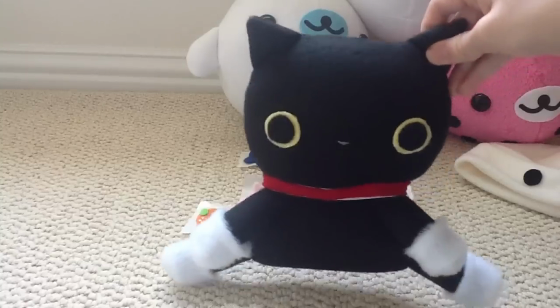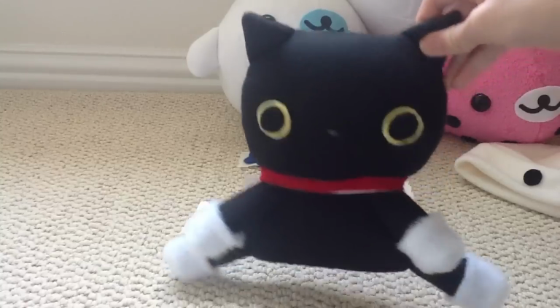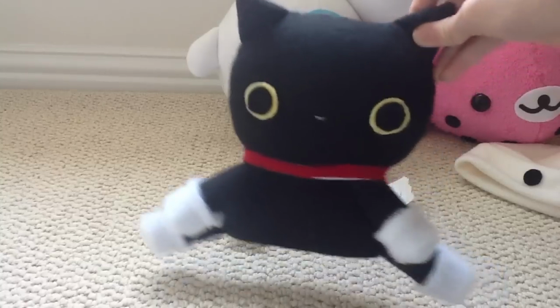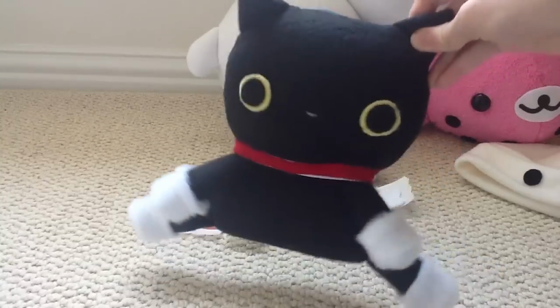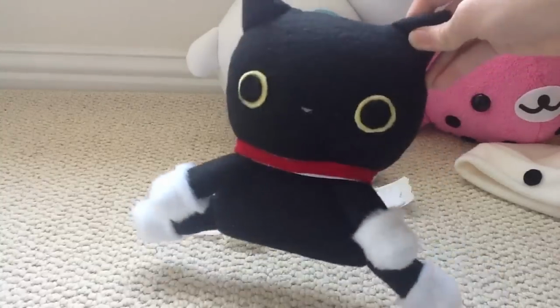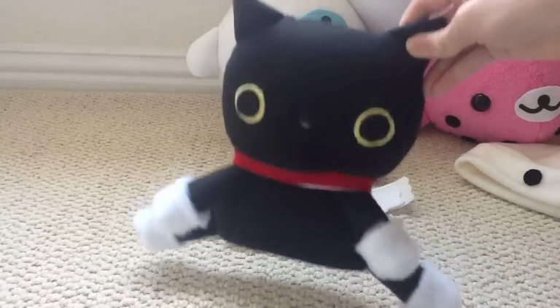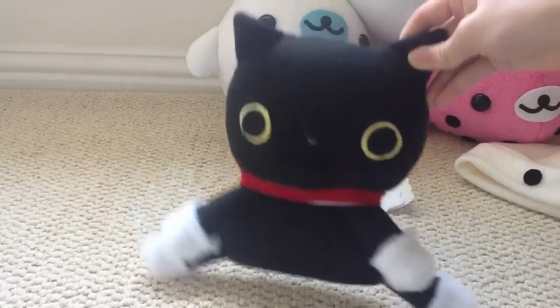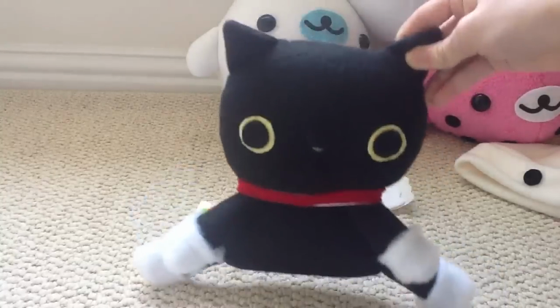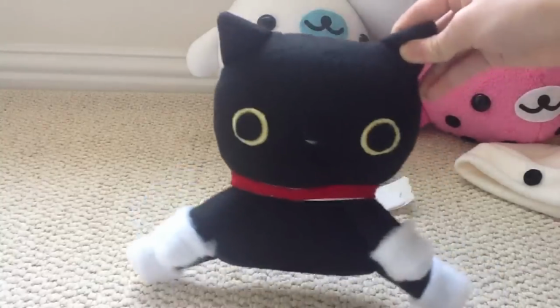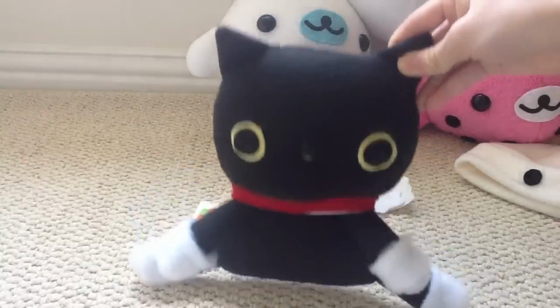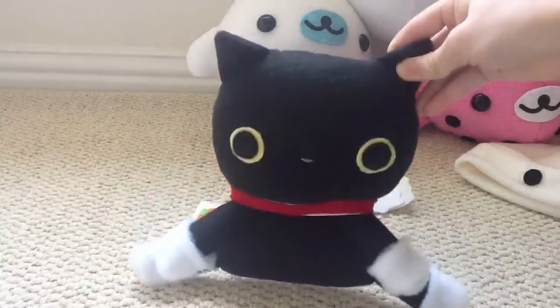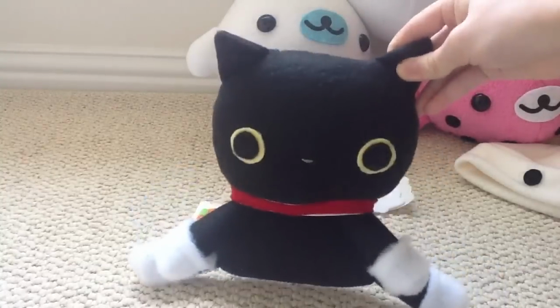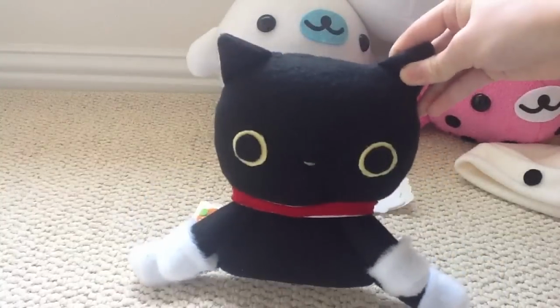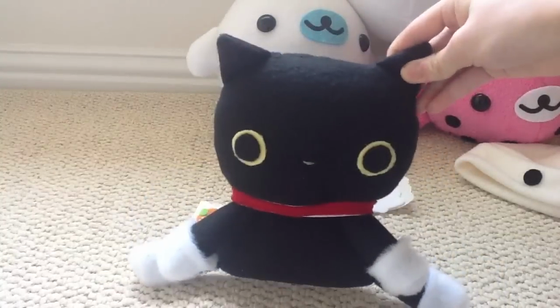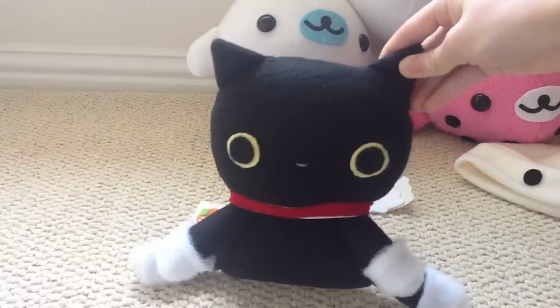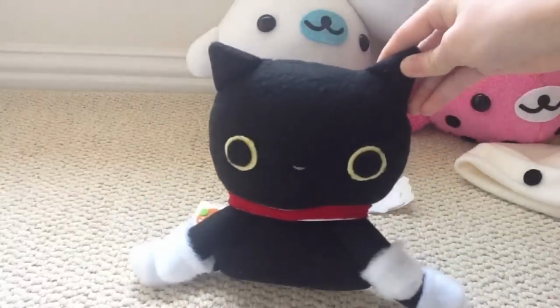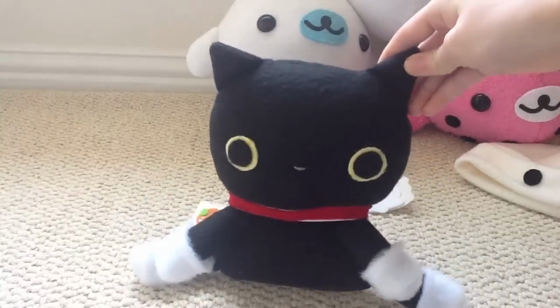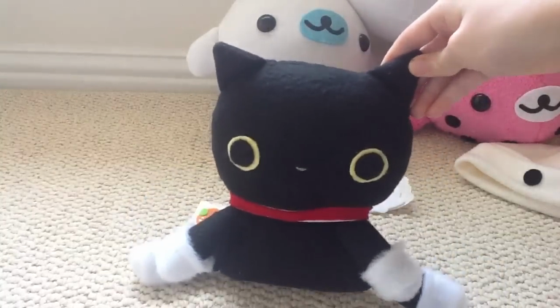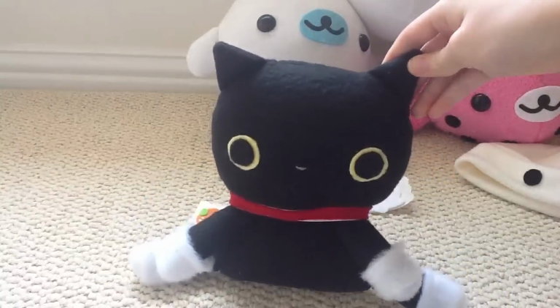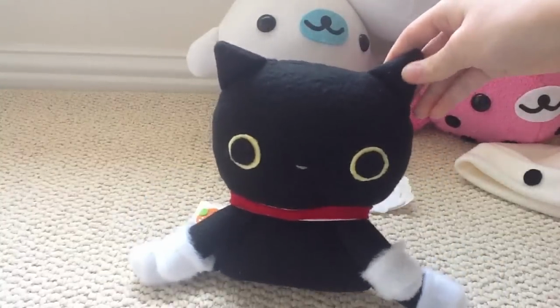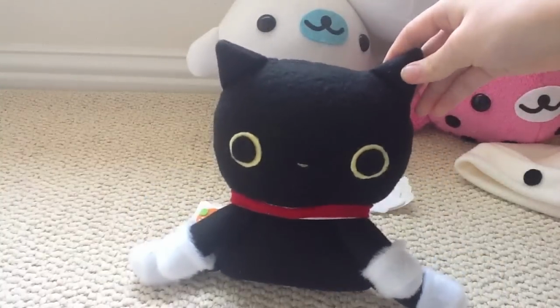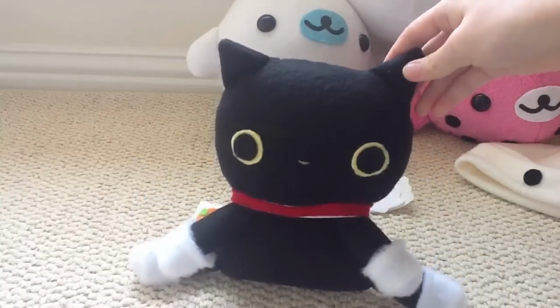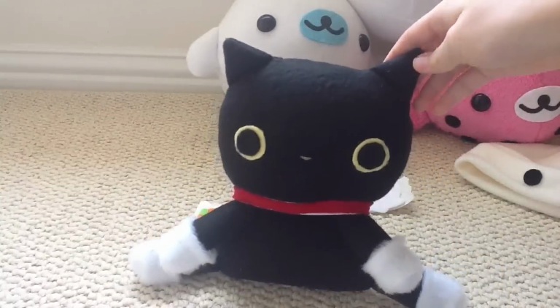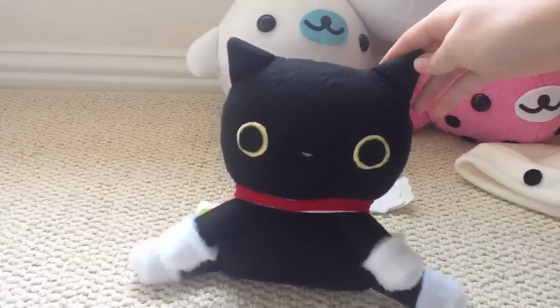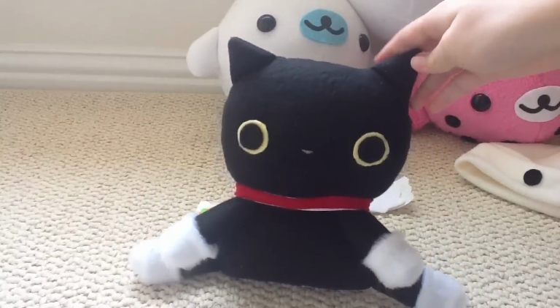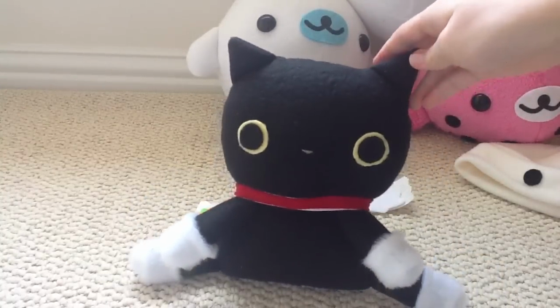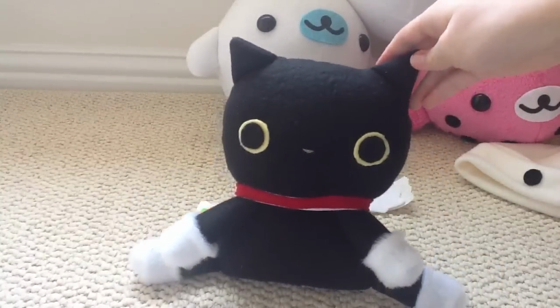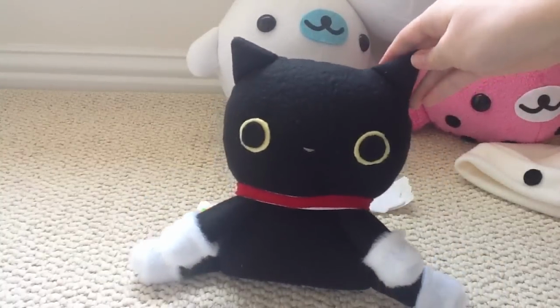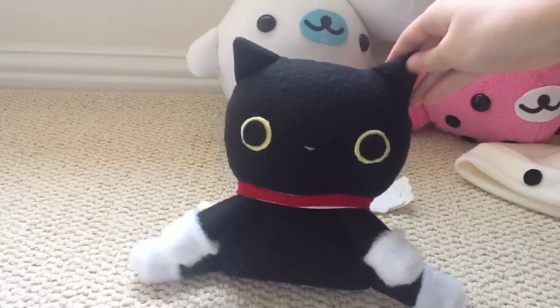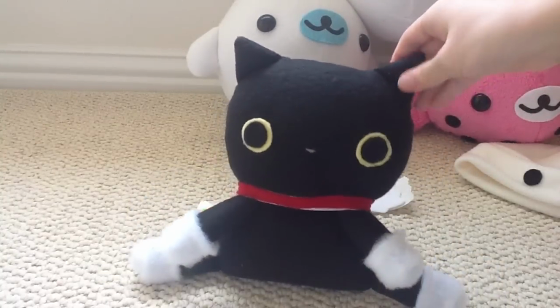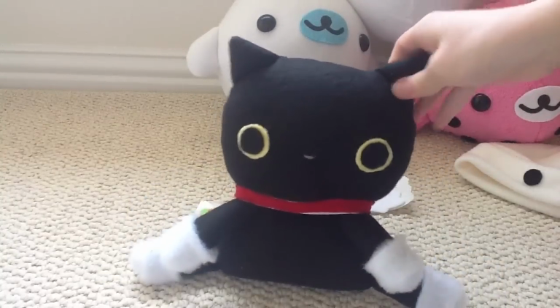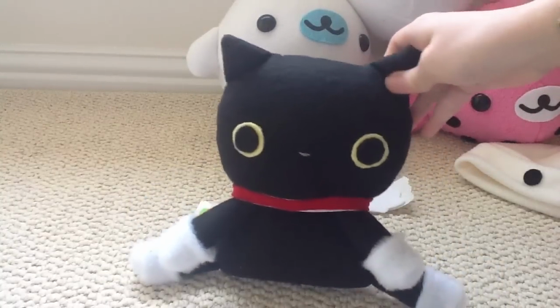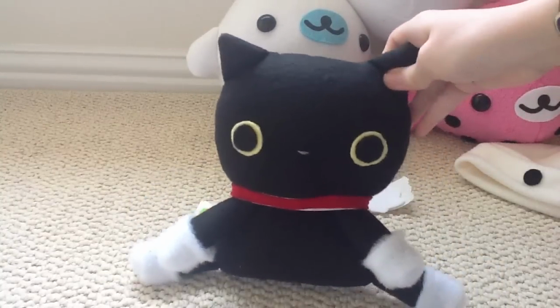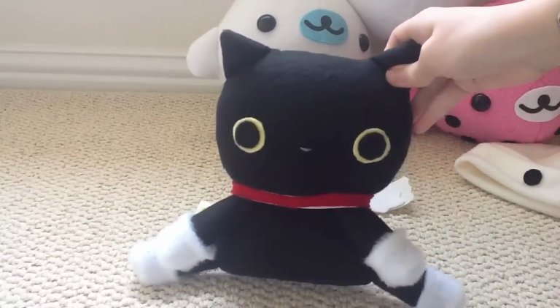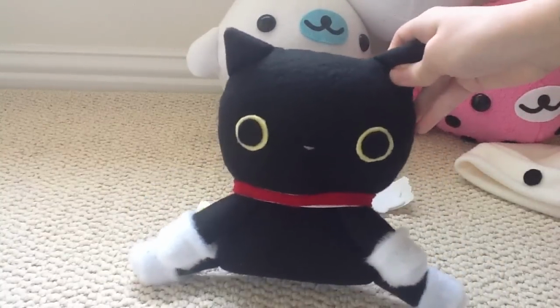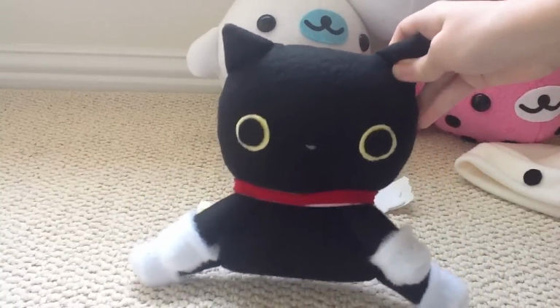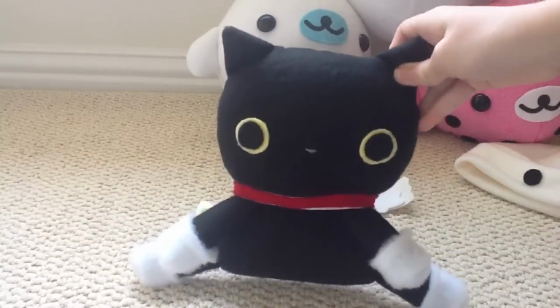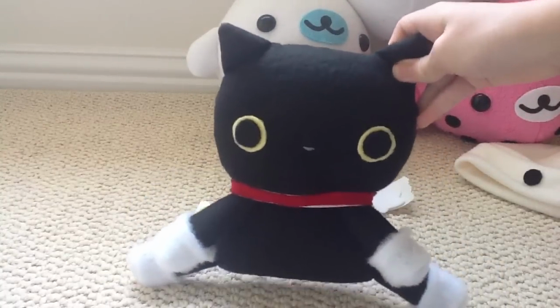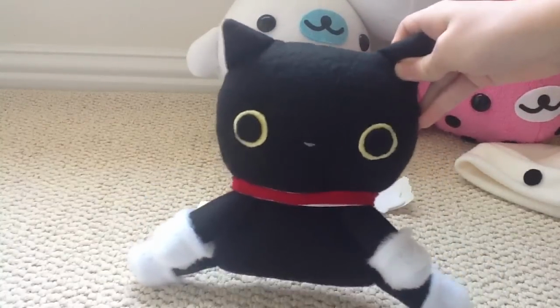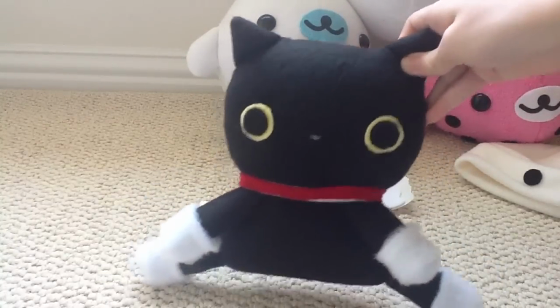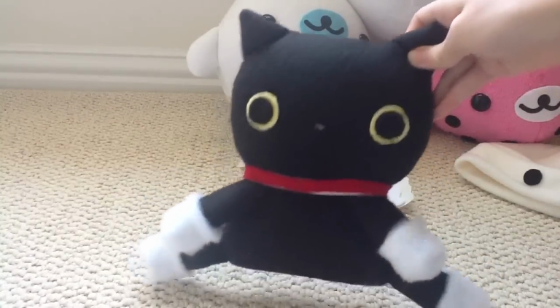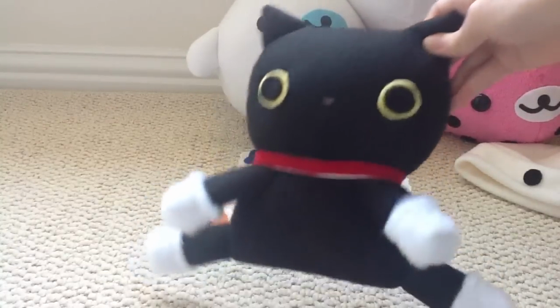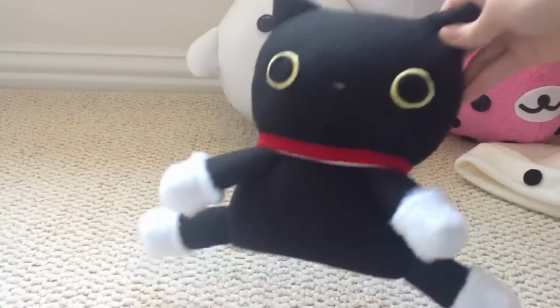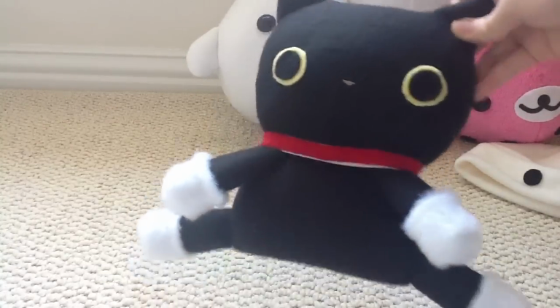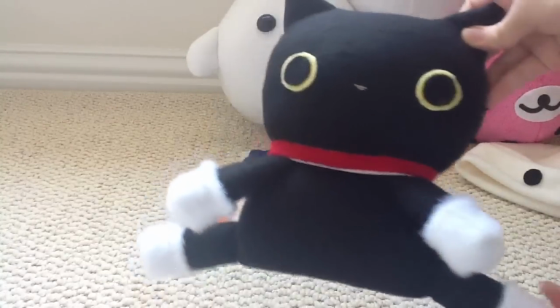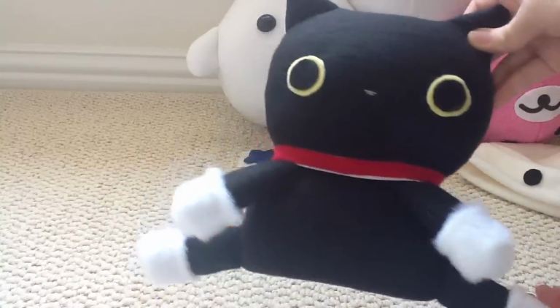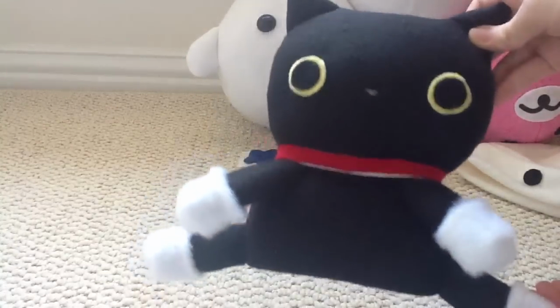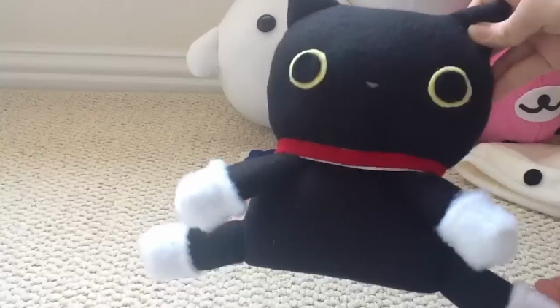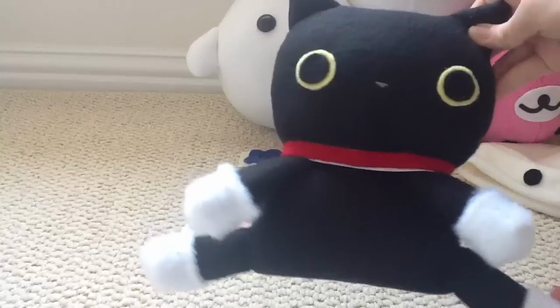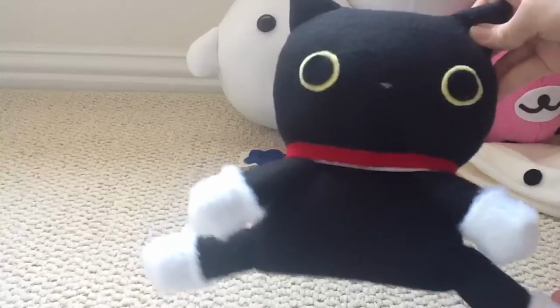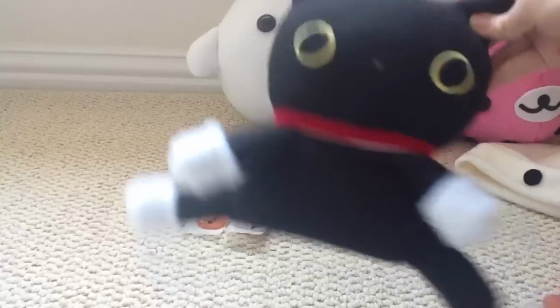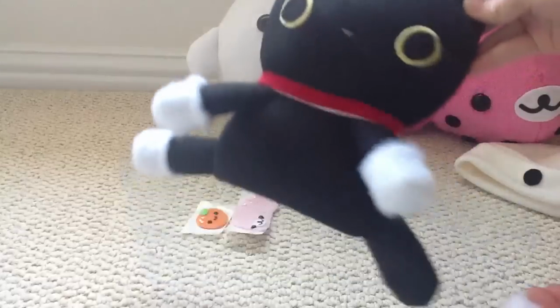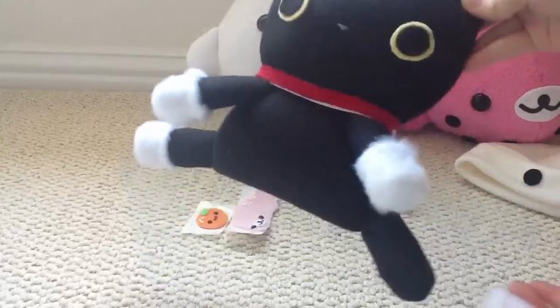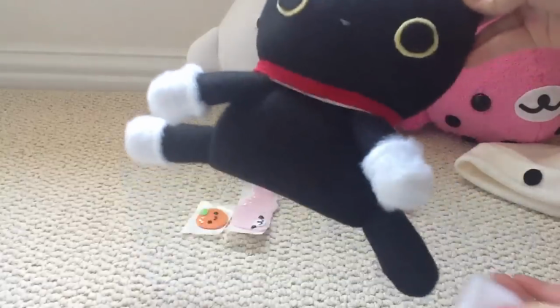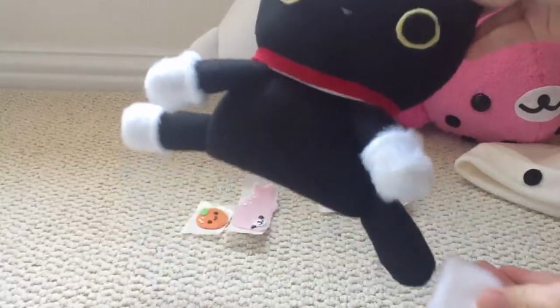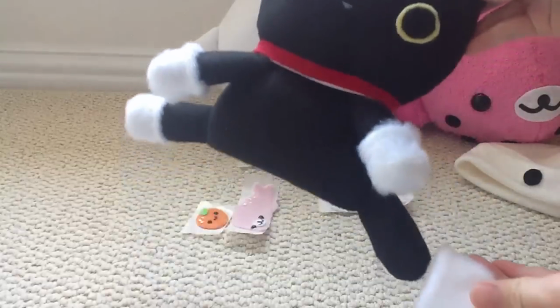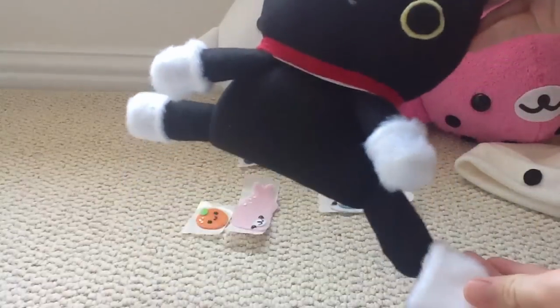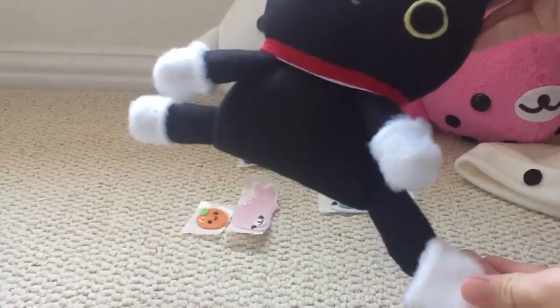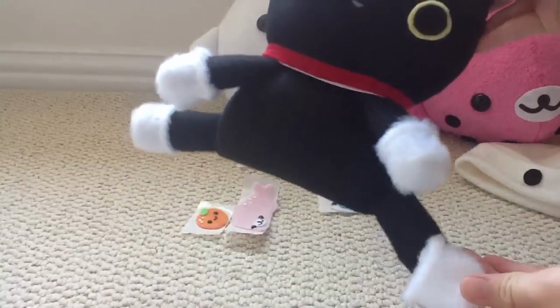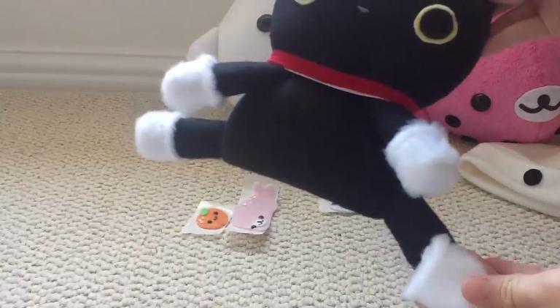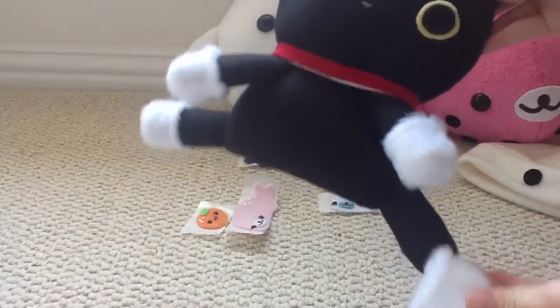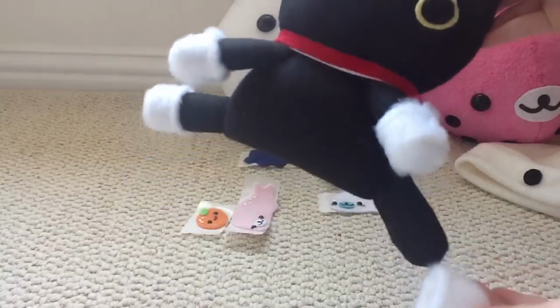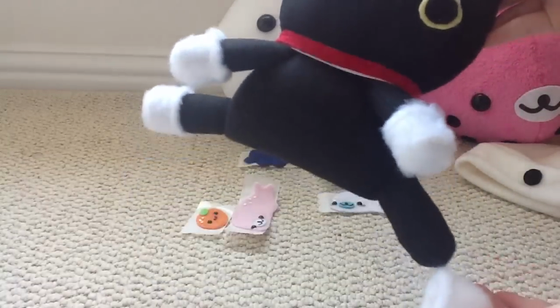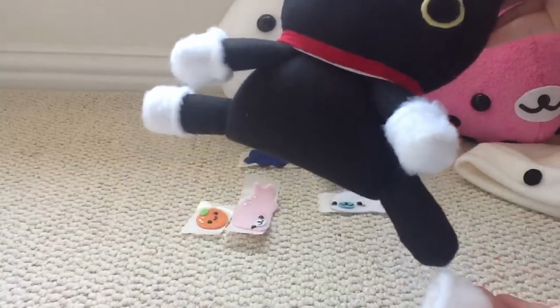So first, I have this Kudasita Nyanko kitty plush, and the boots are removable.